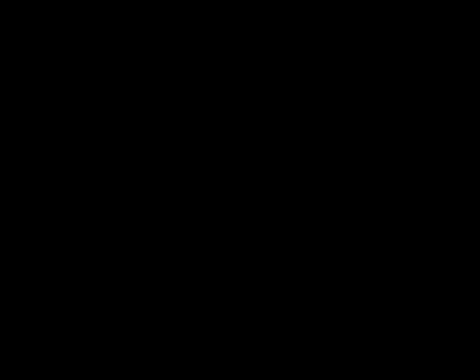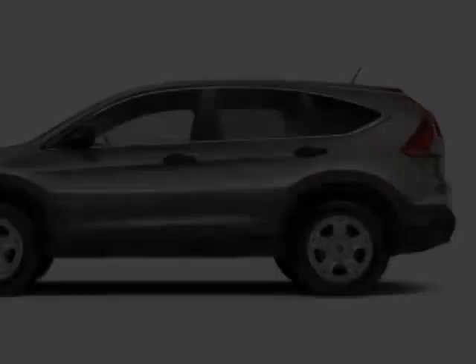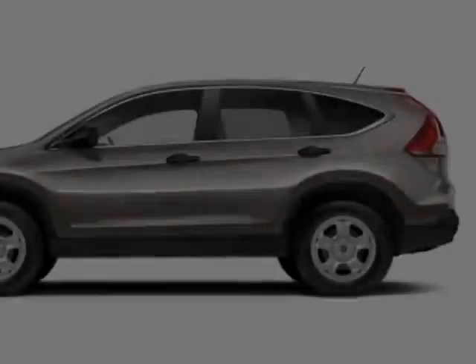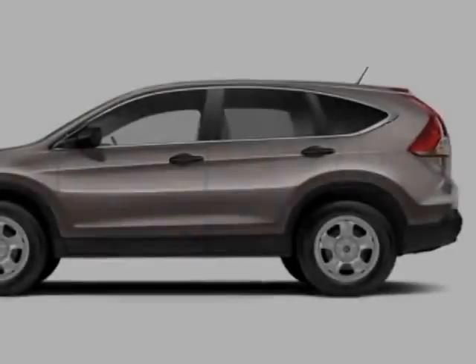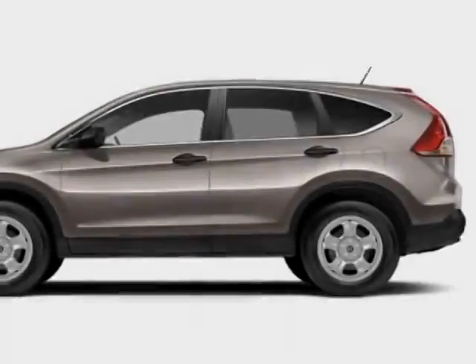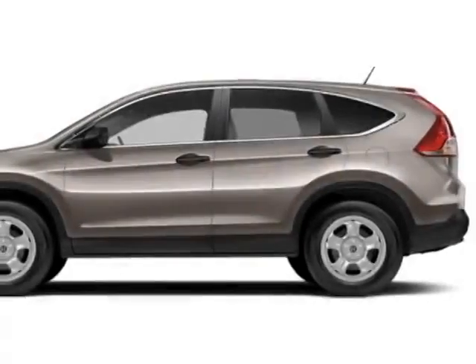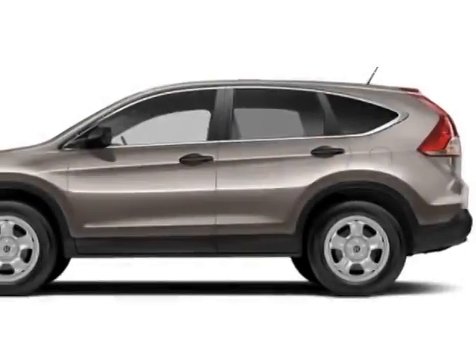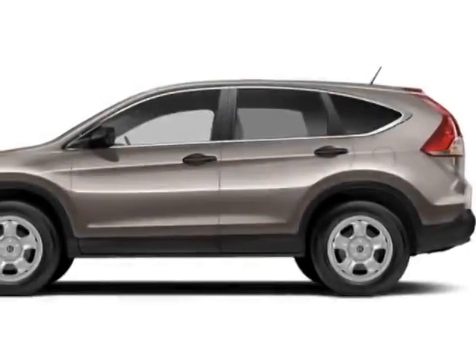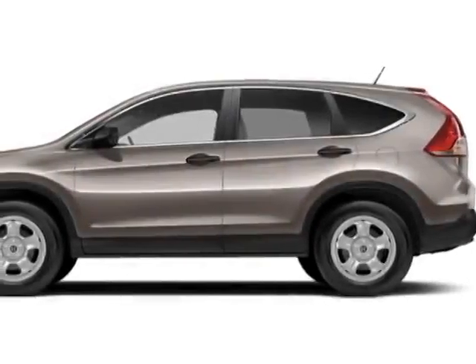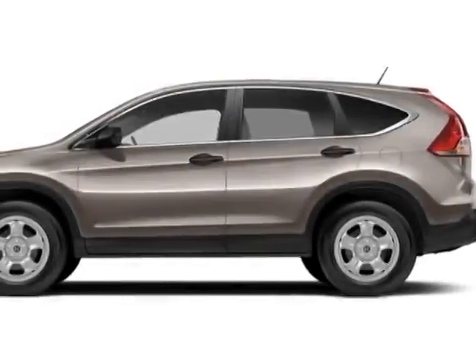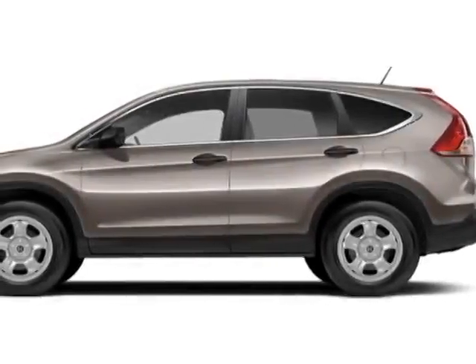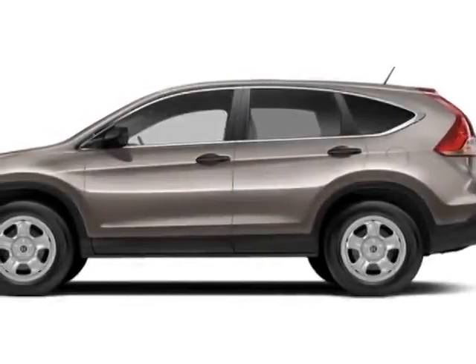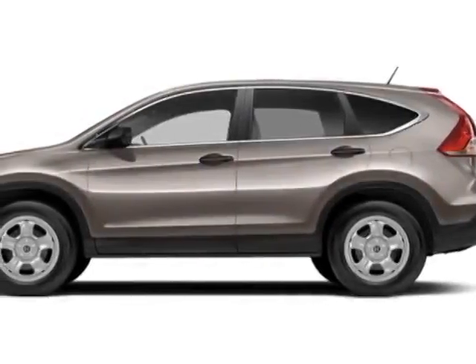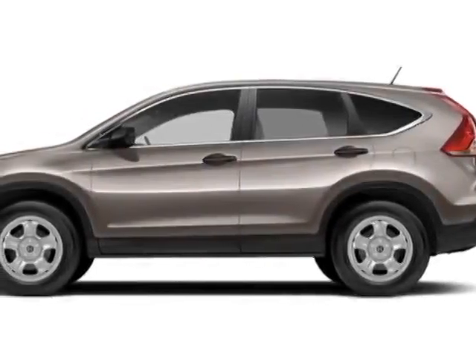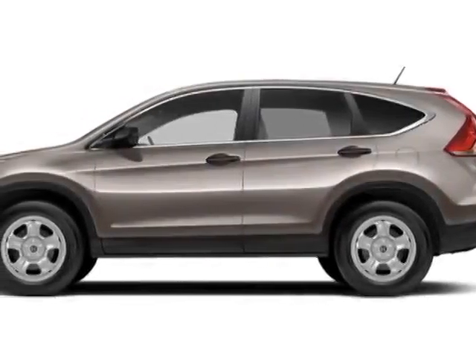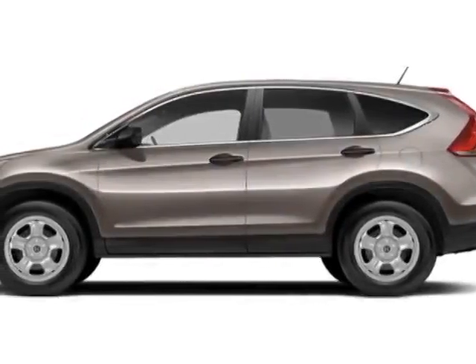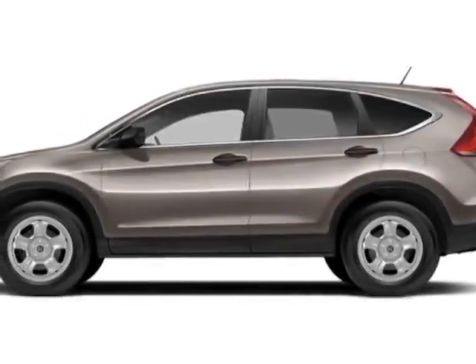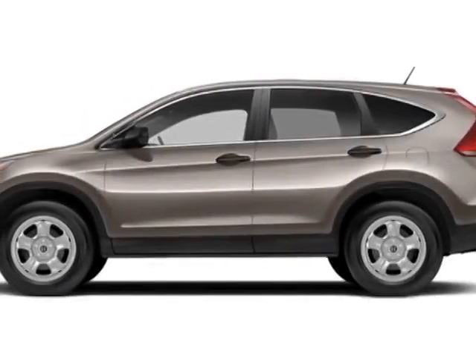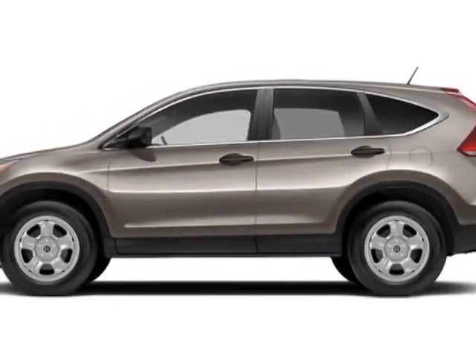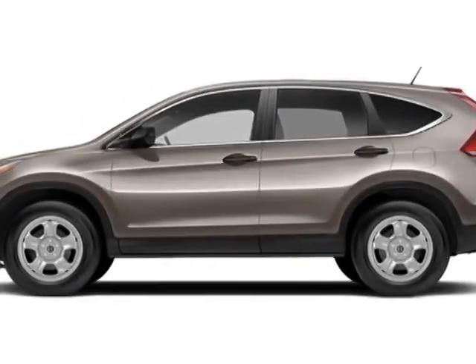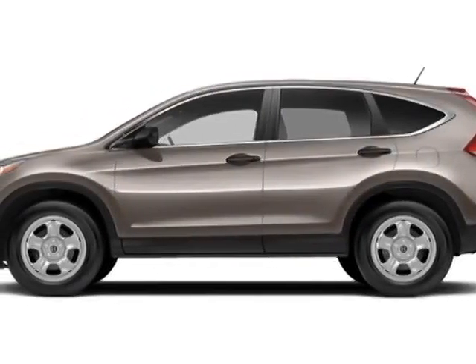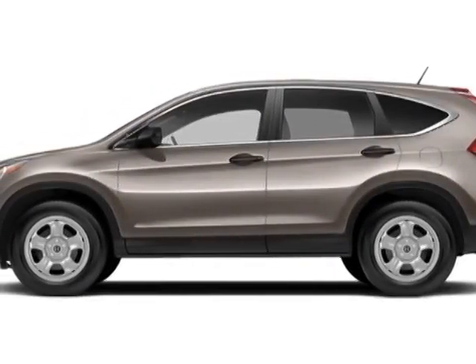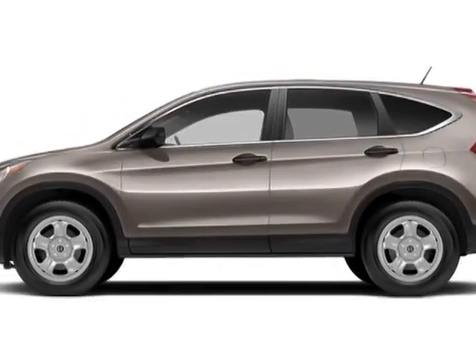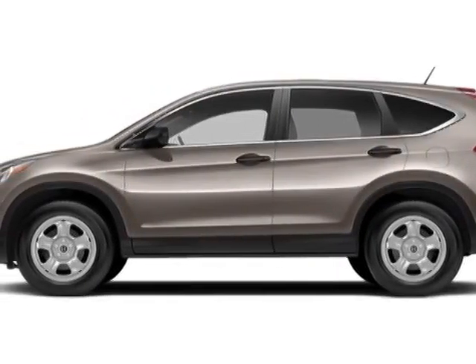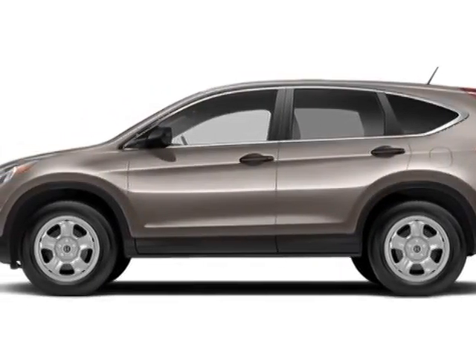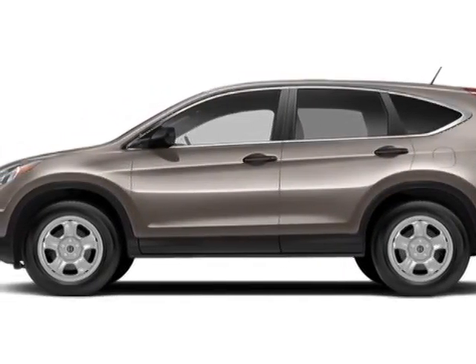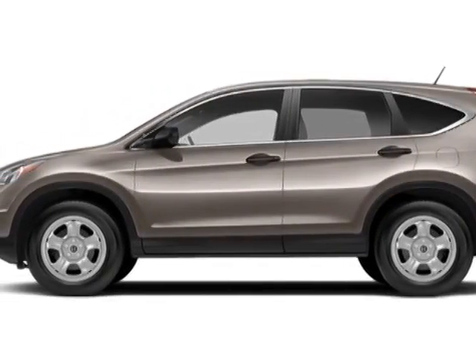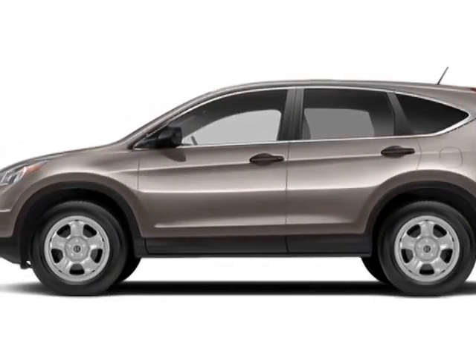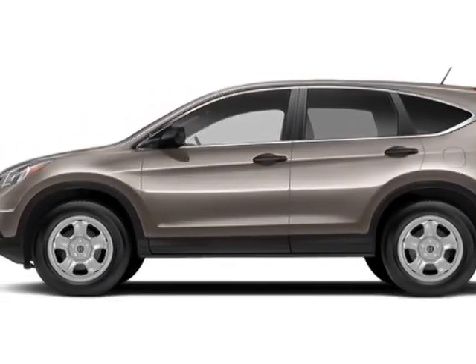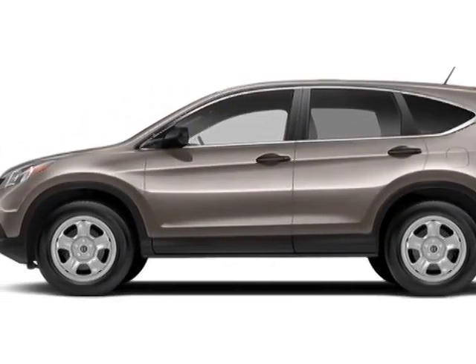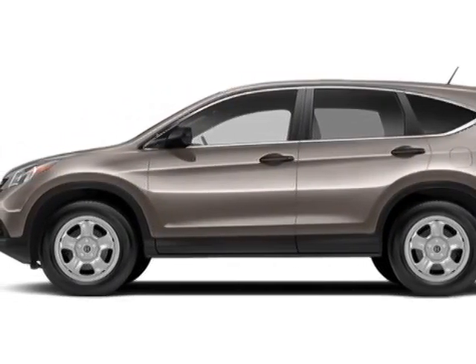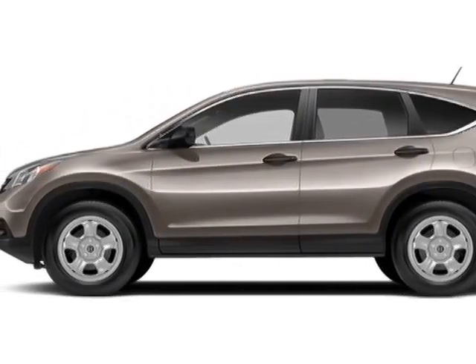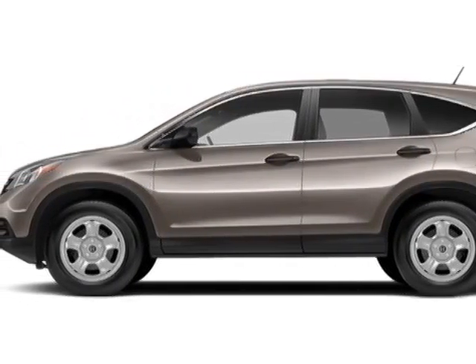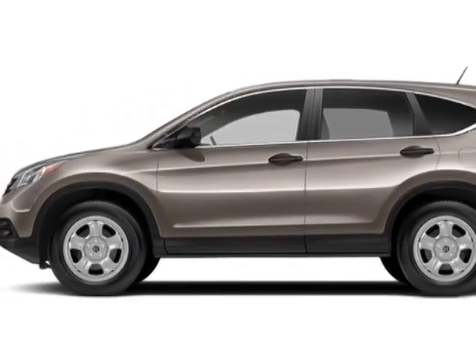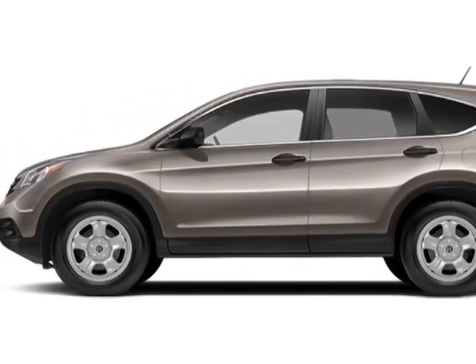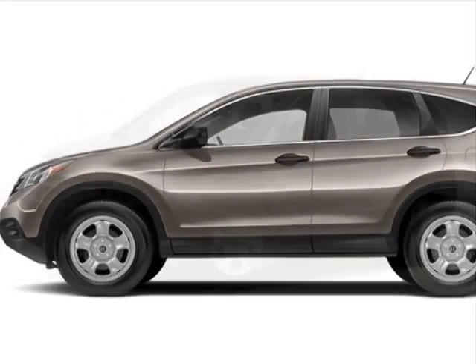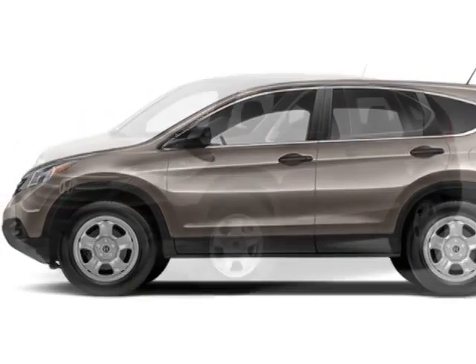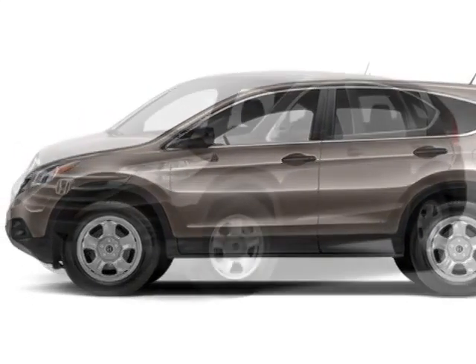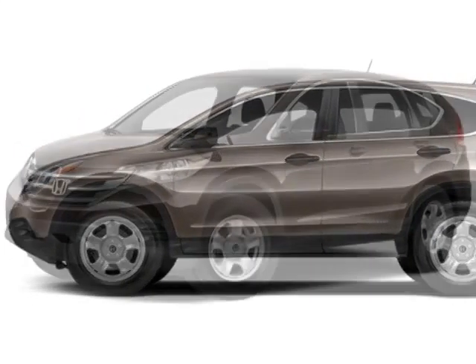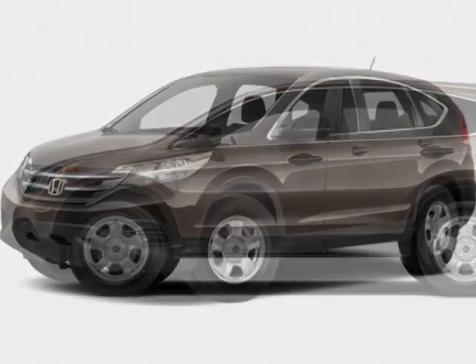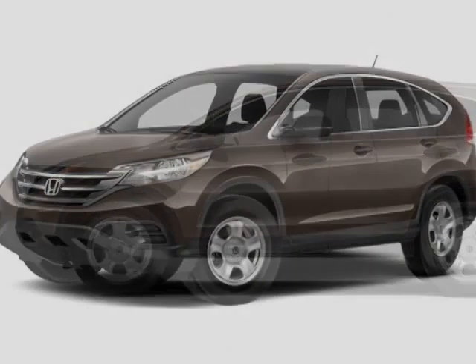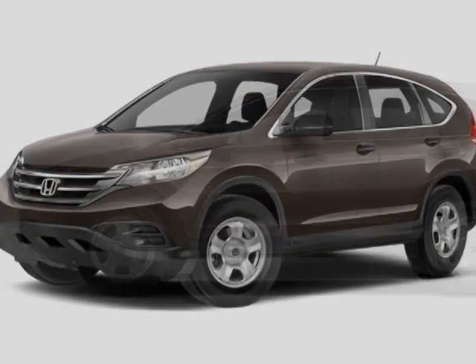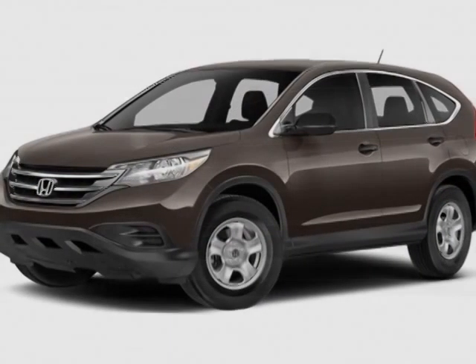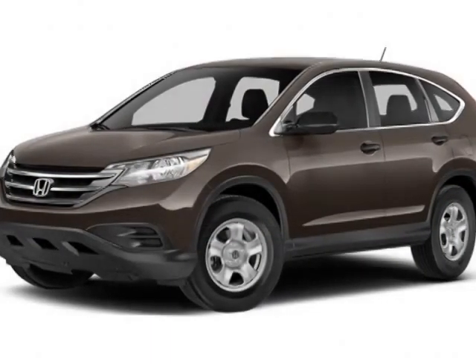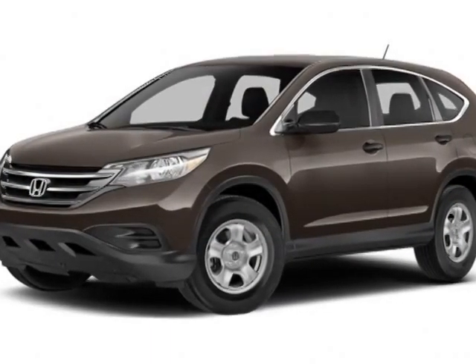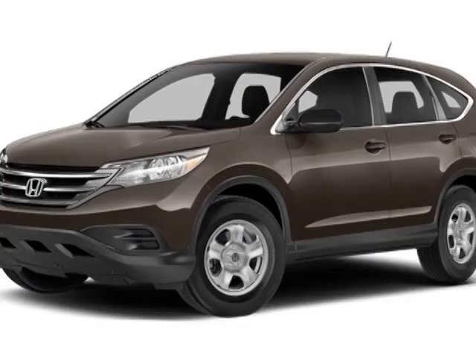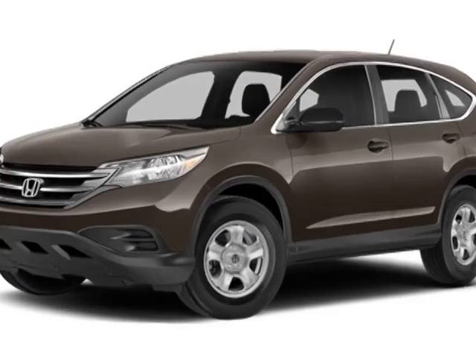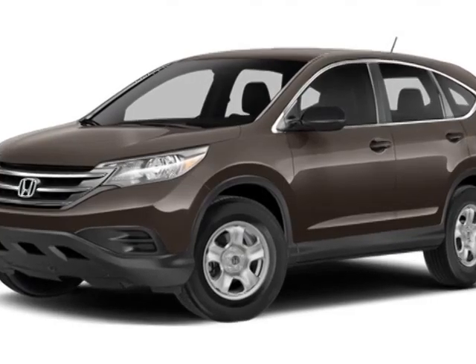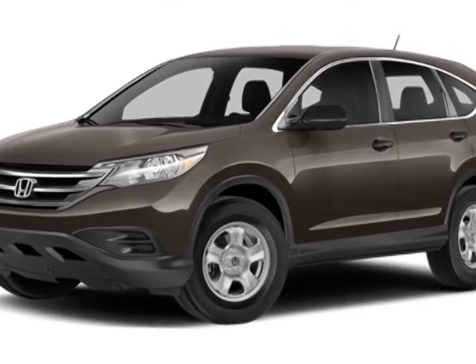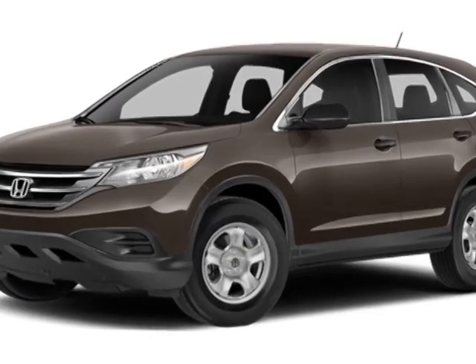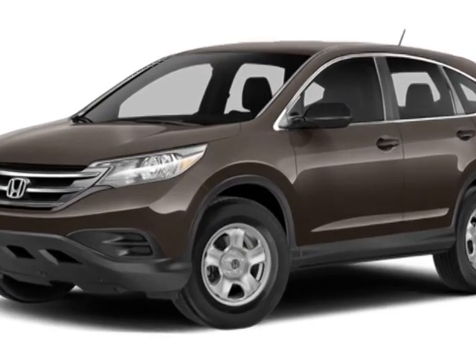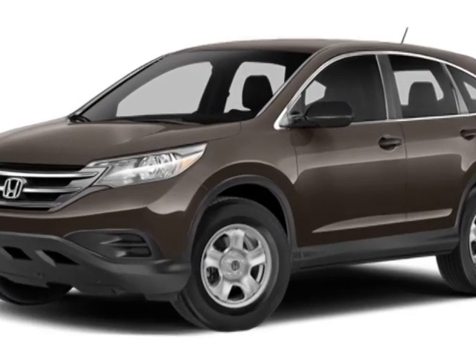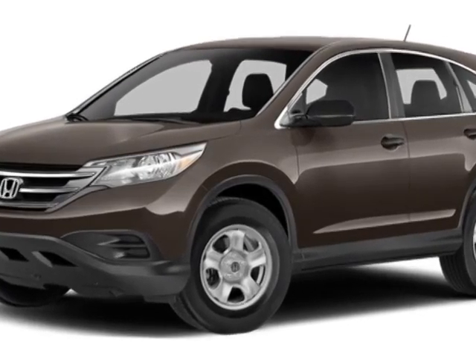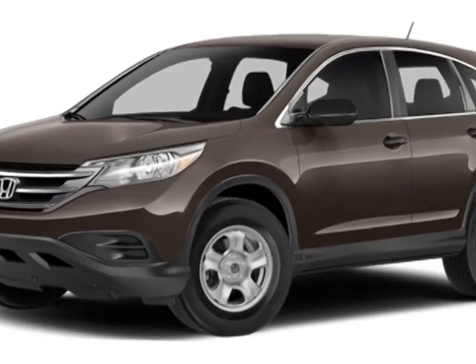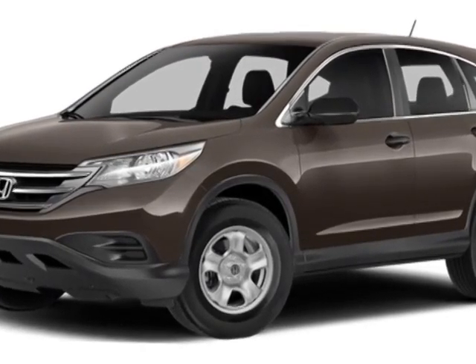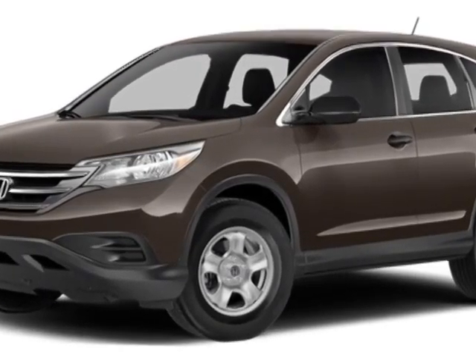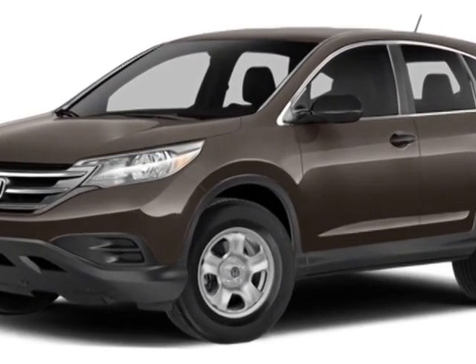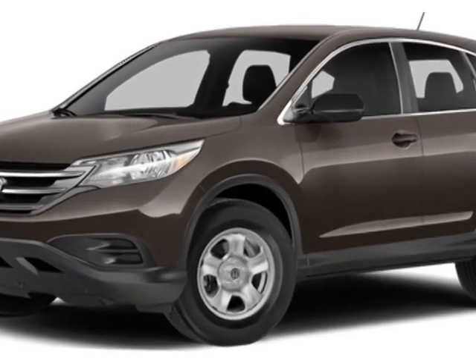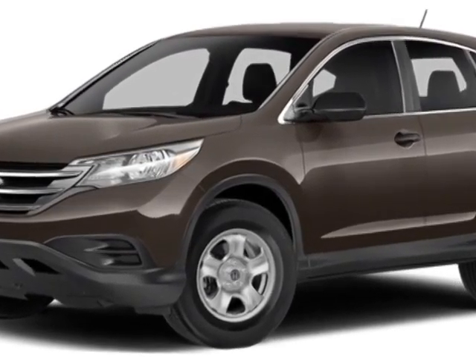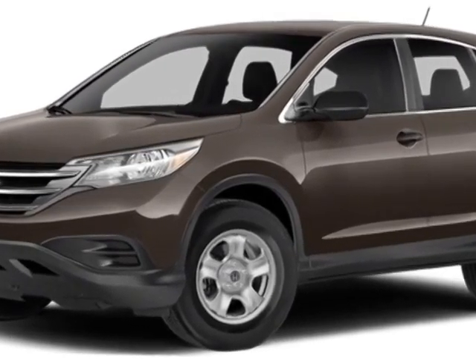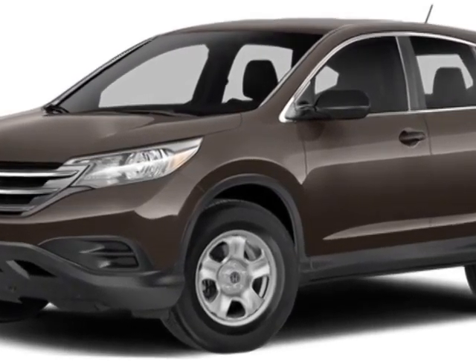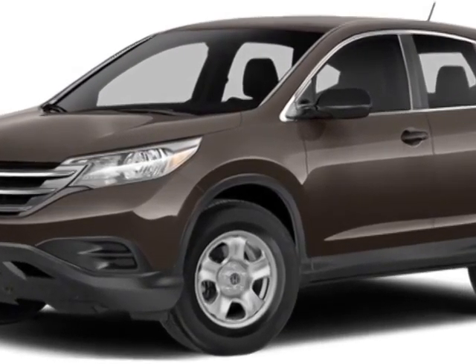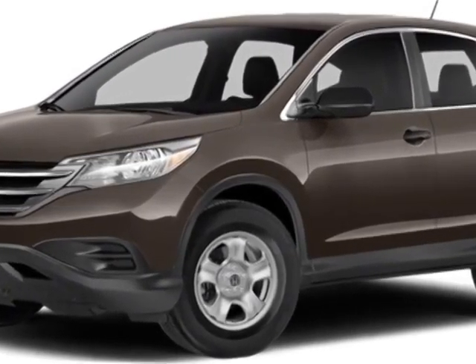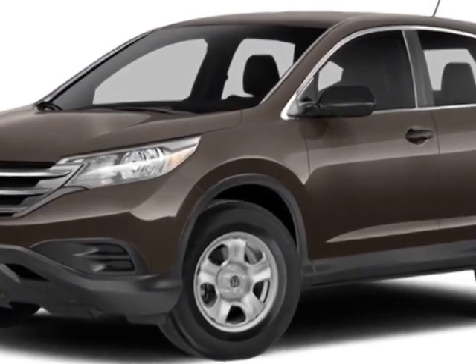Take a look at this new 2014 Honda CR-V. For your protection, this vehicle has a full factory warranty.